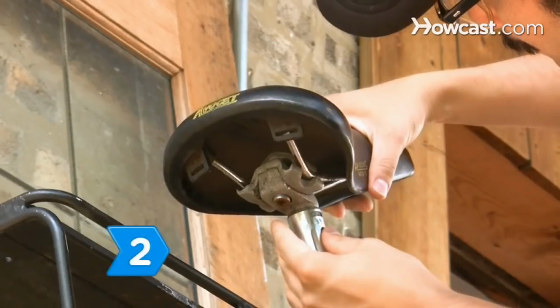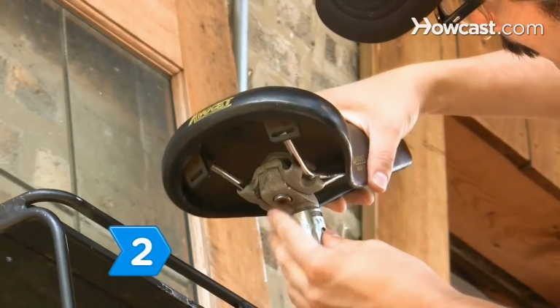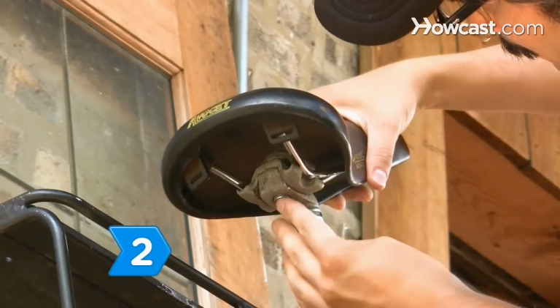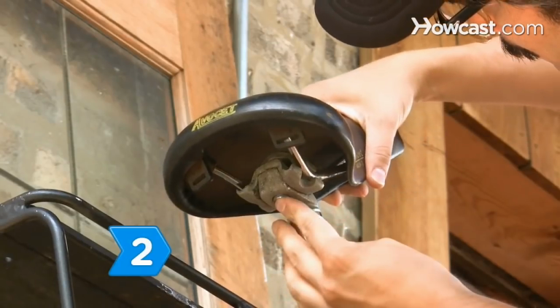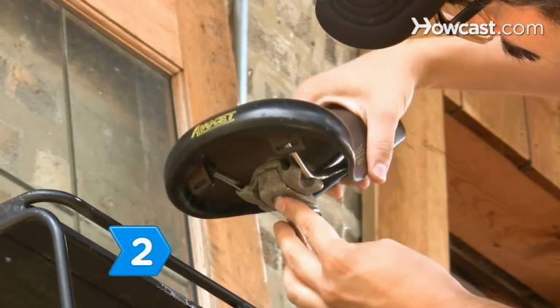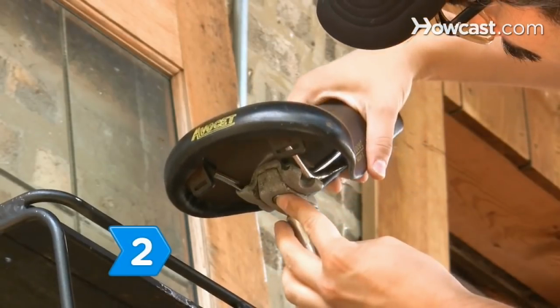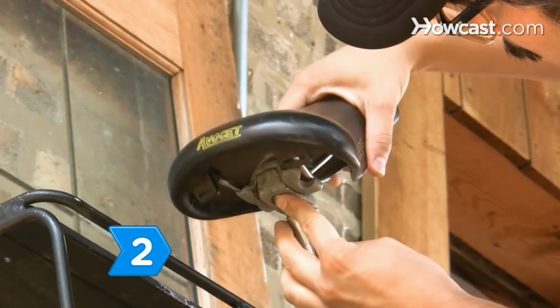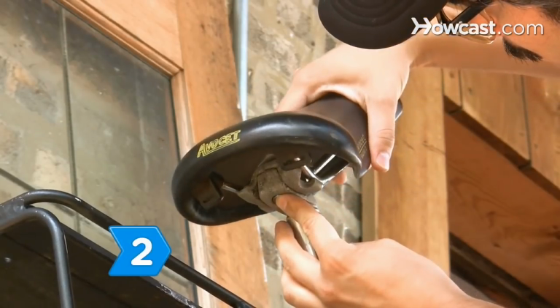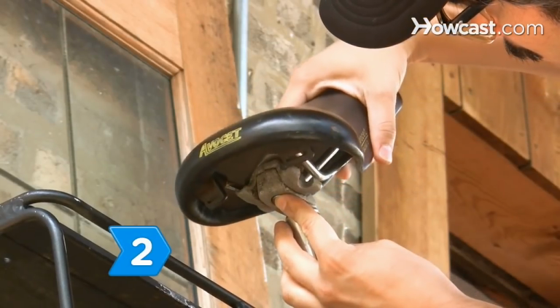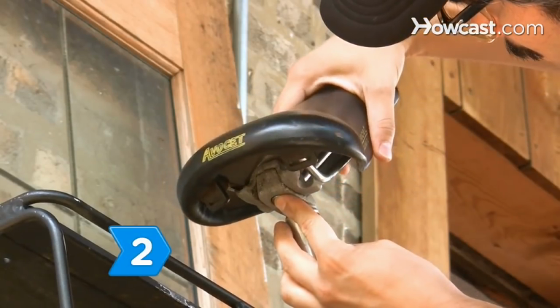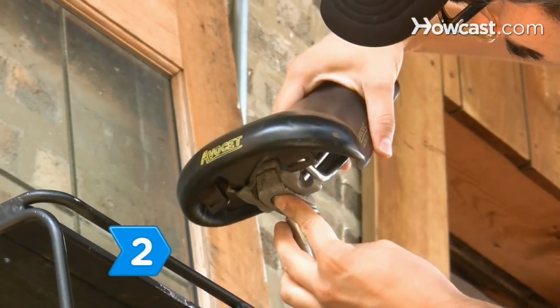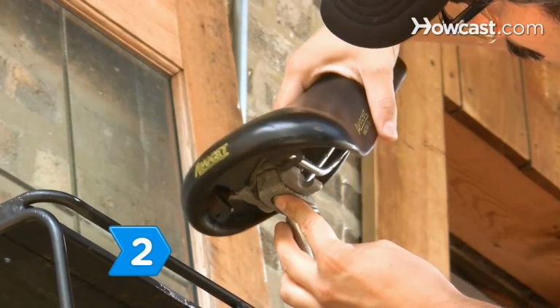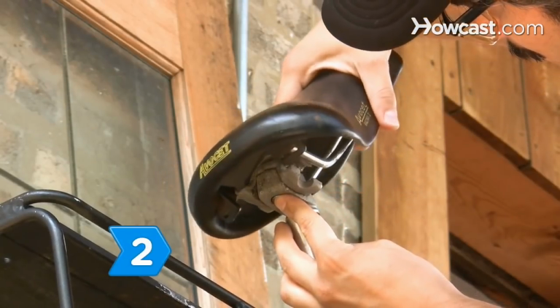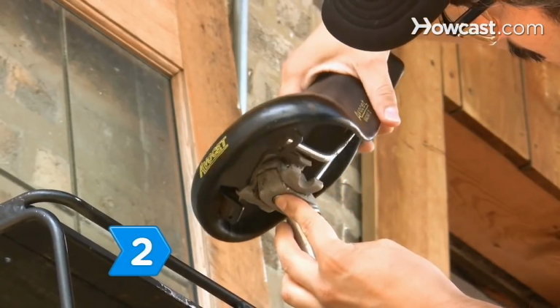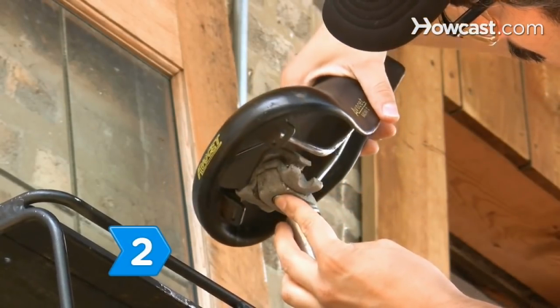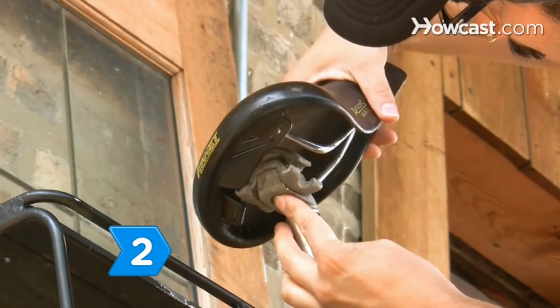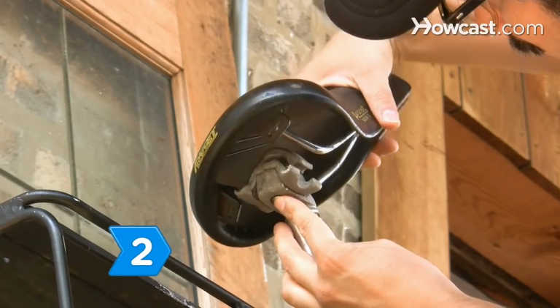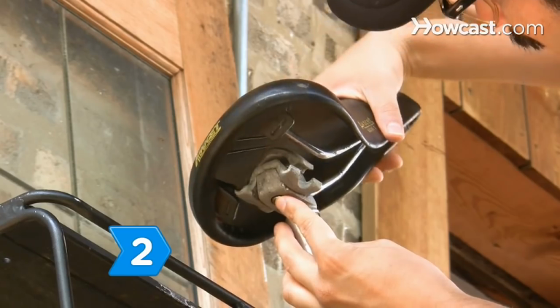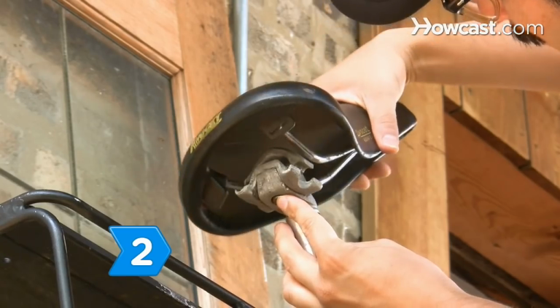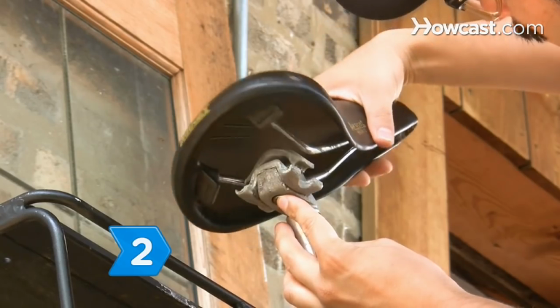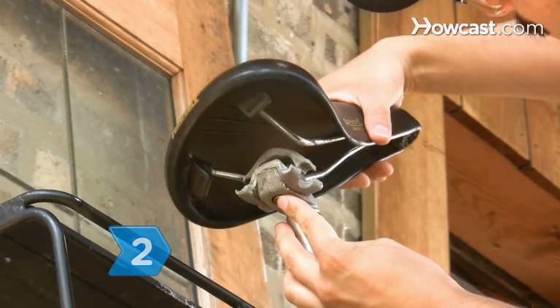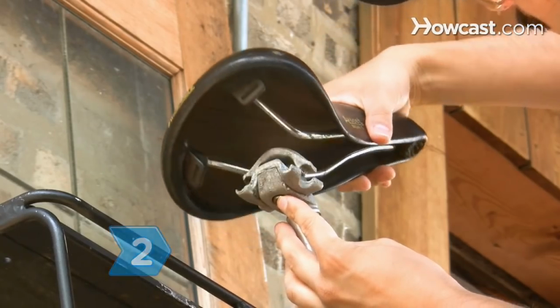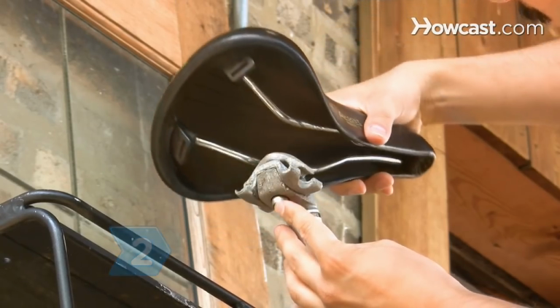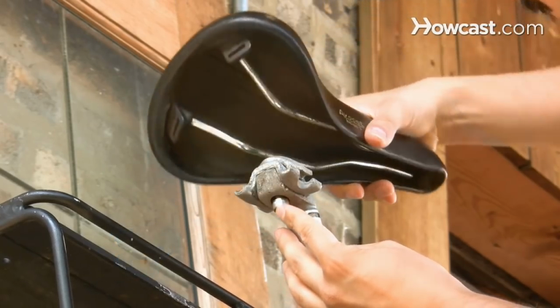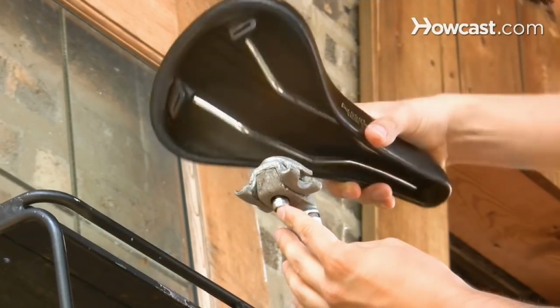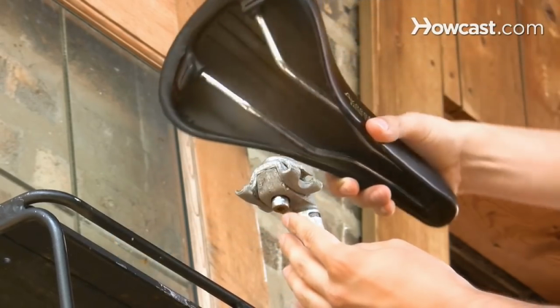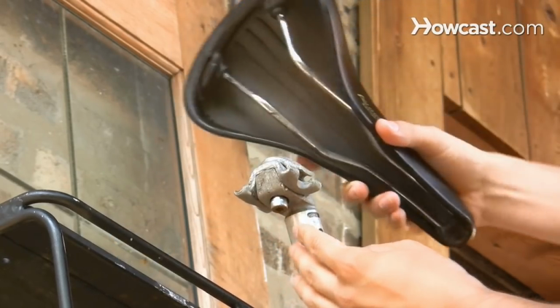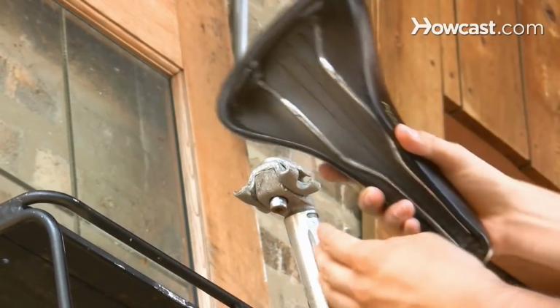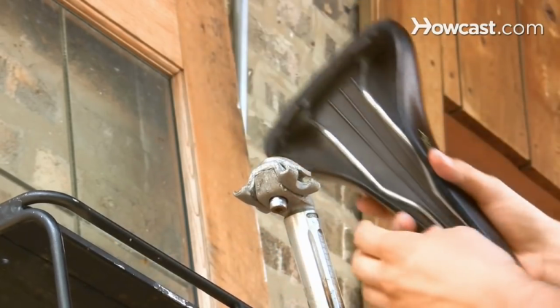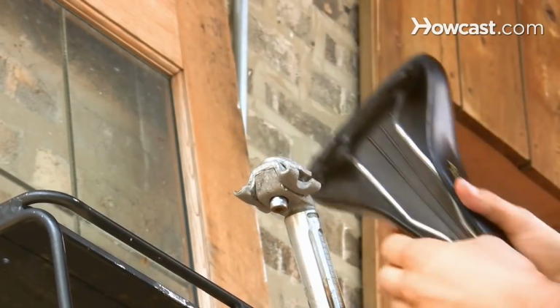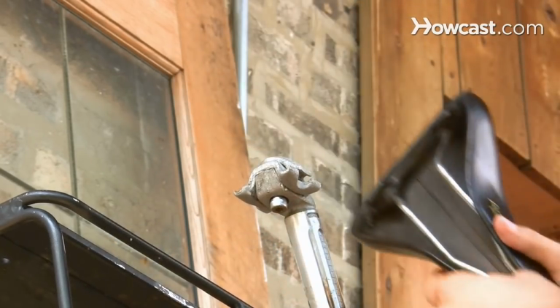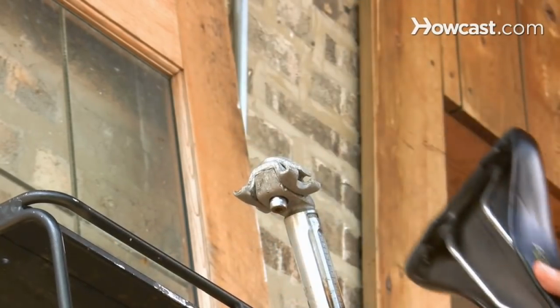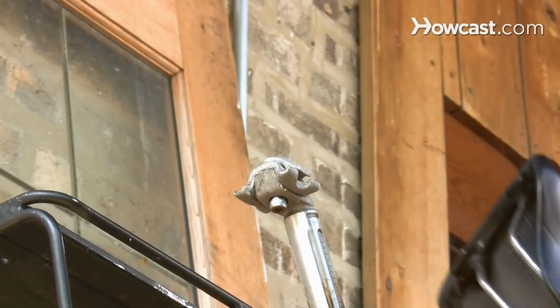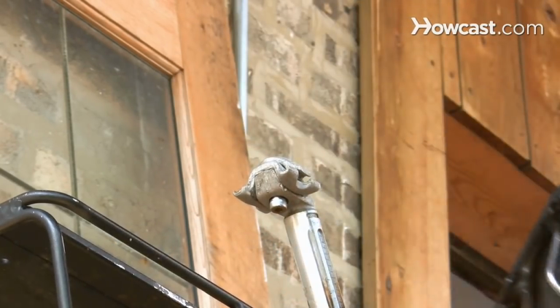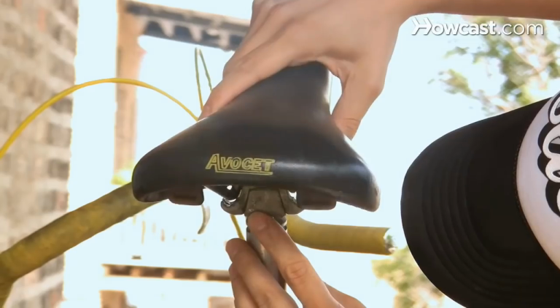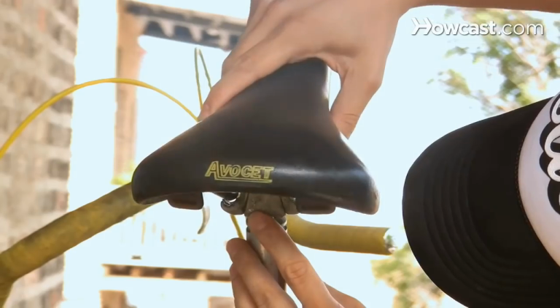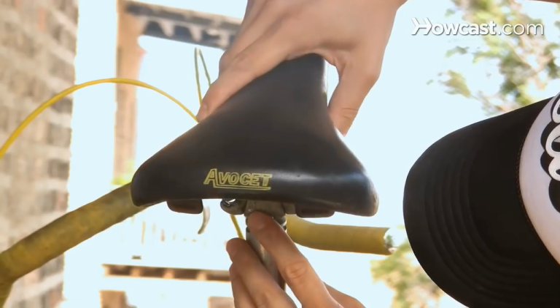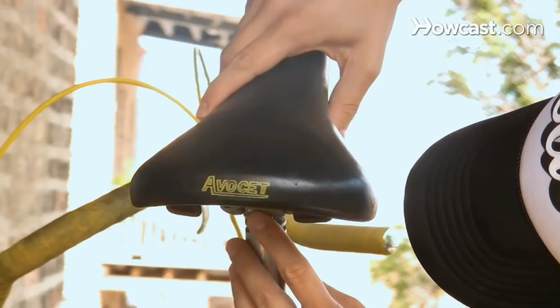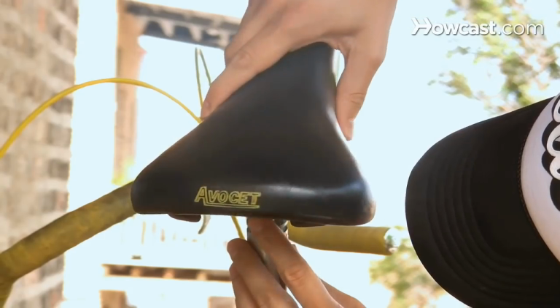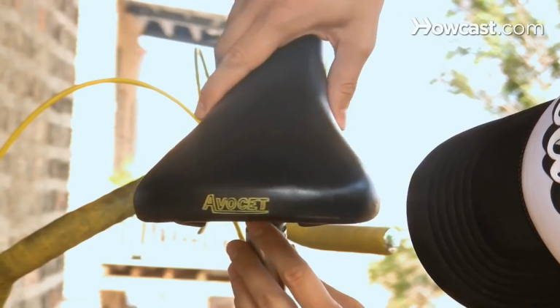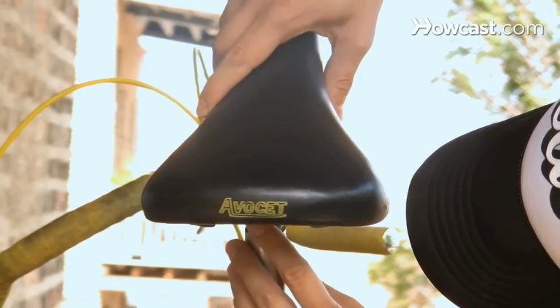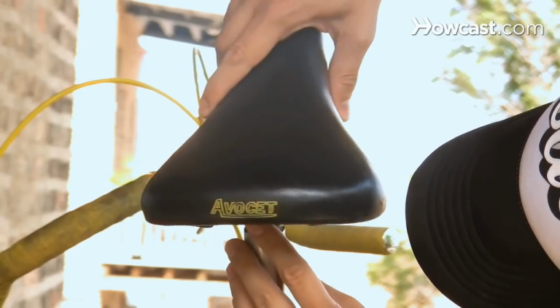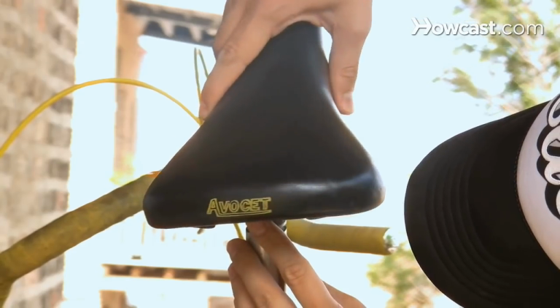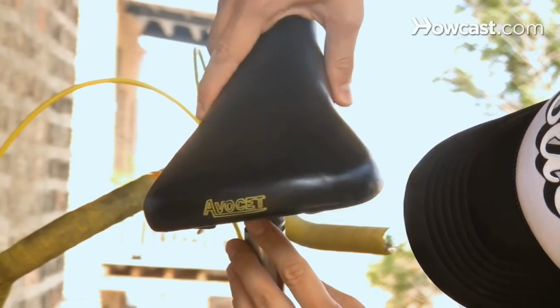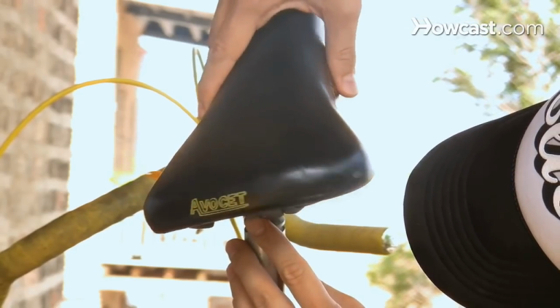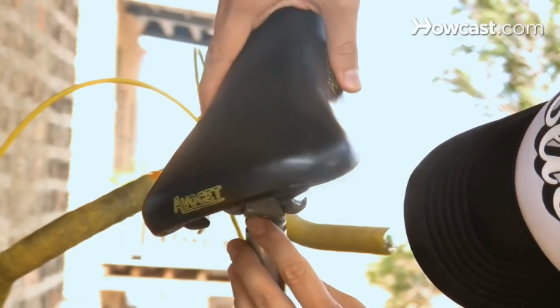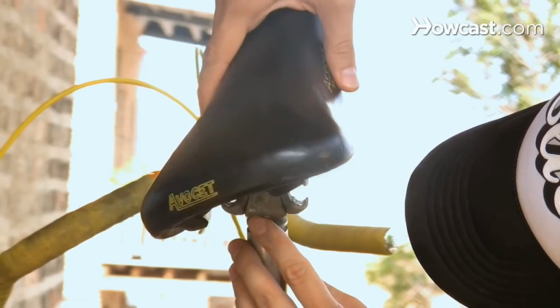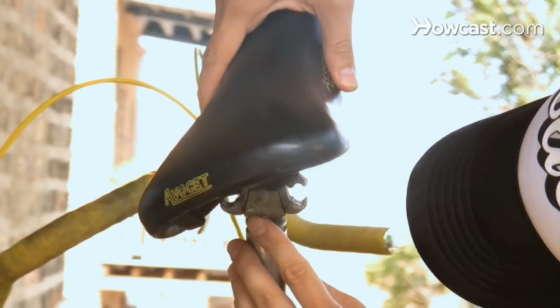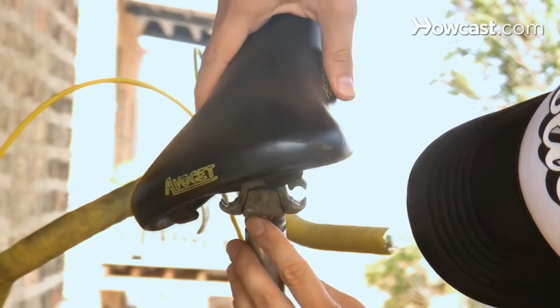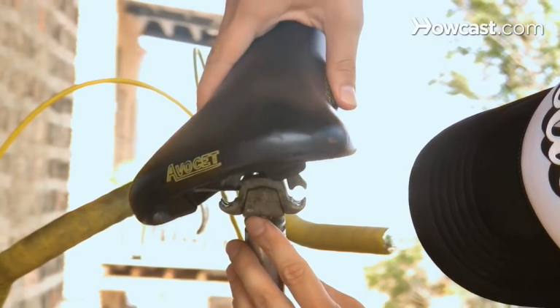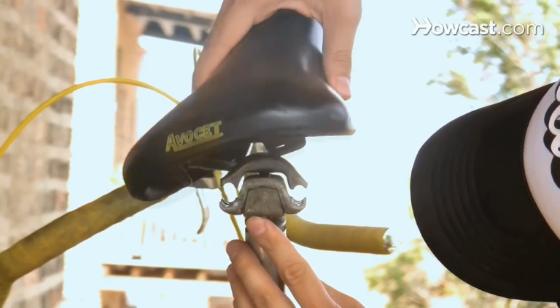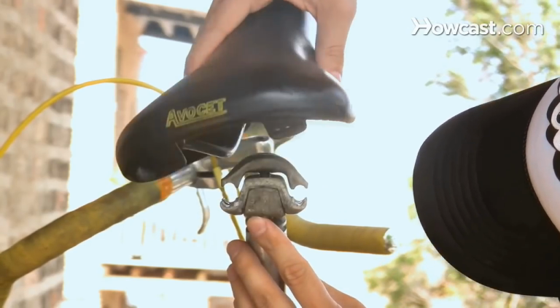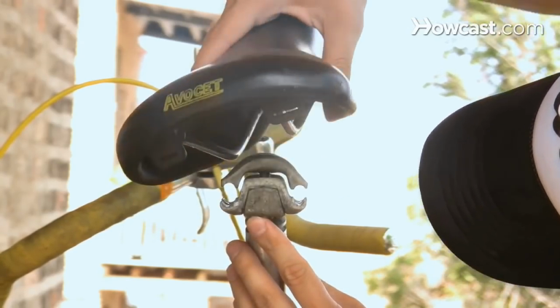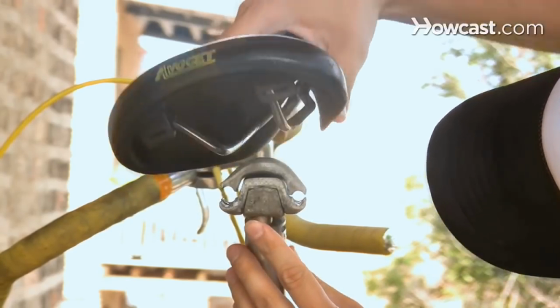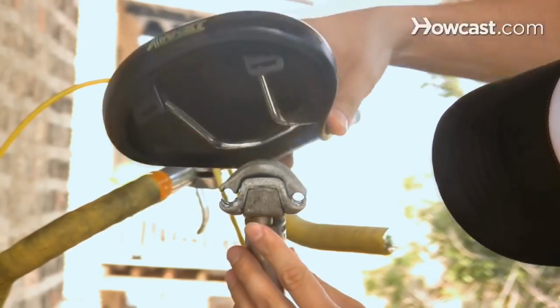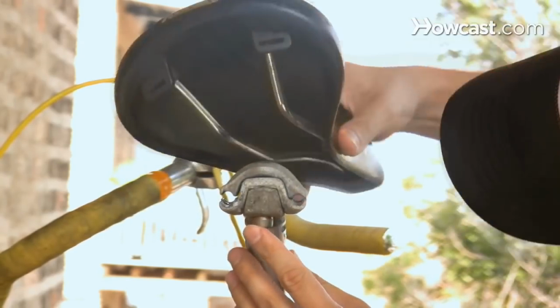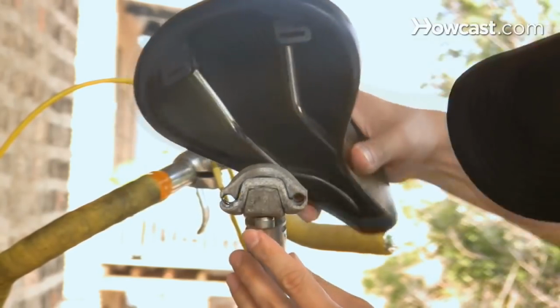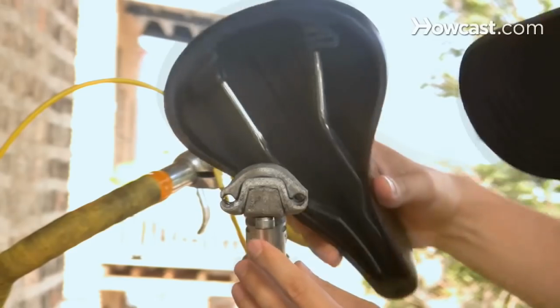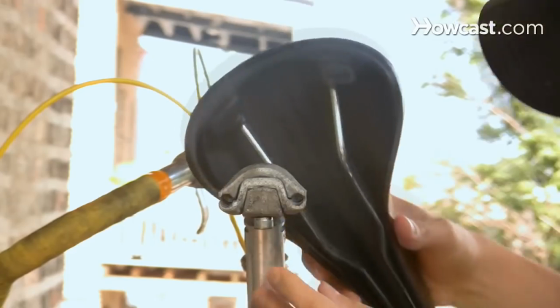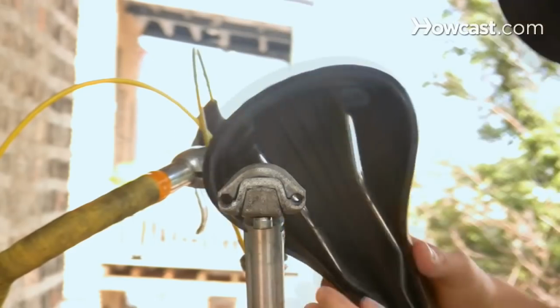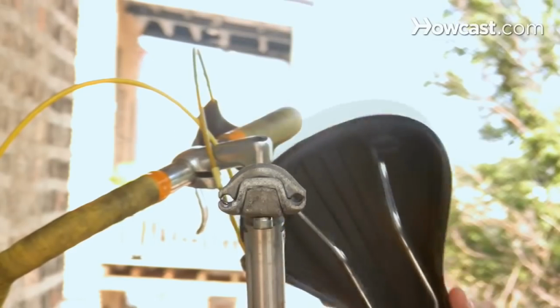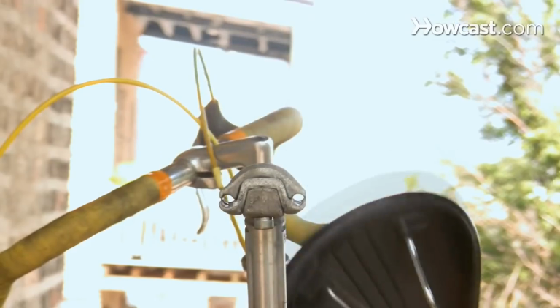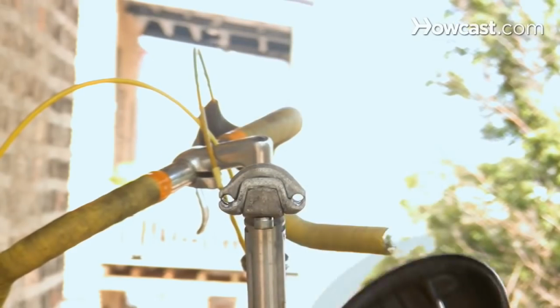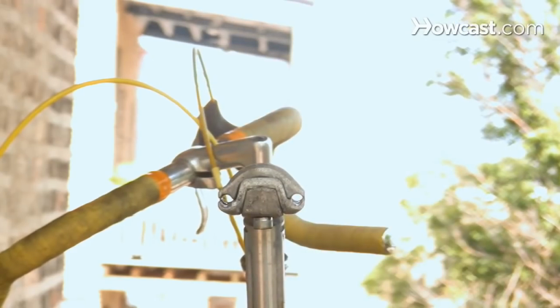Step 2. Remove the old bike seat once the clasp has been loosened enough. You may need to spin the top of the clasp to pull the seat off easily.